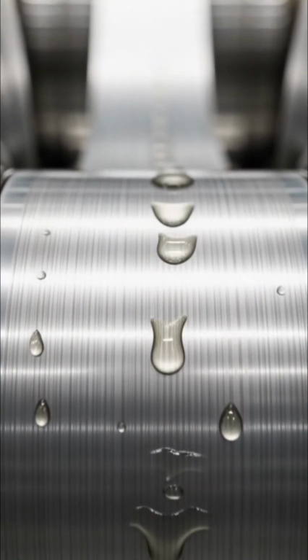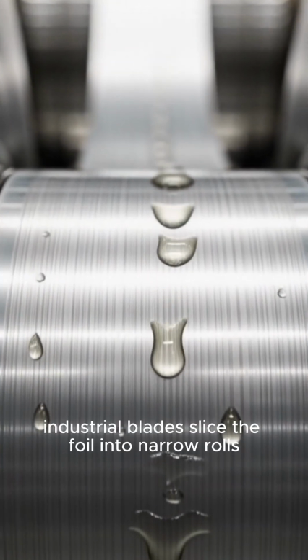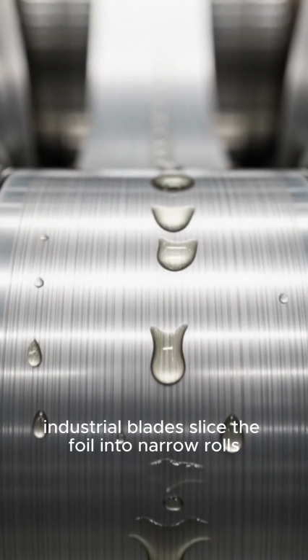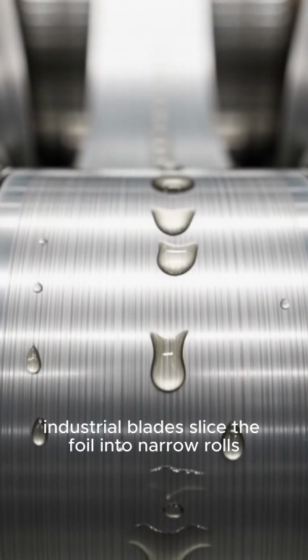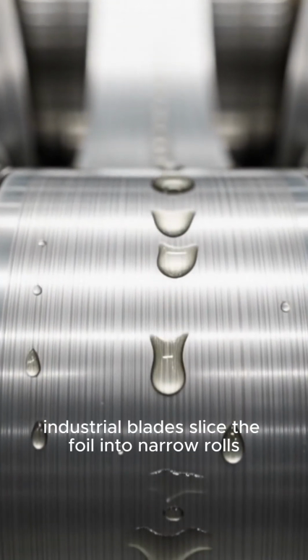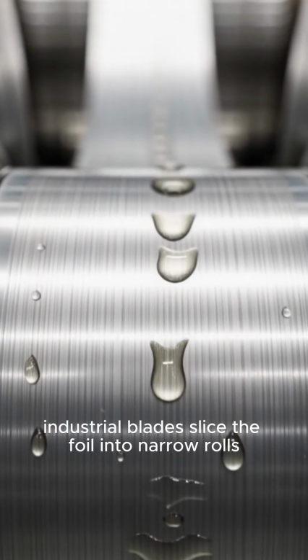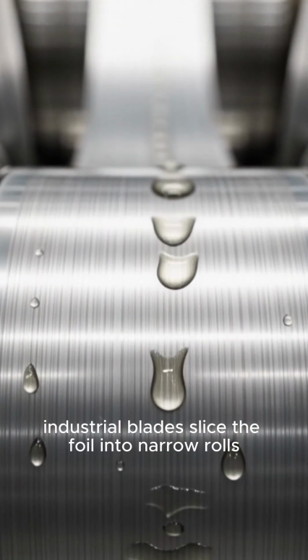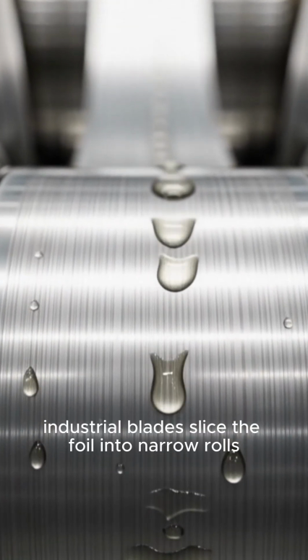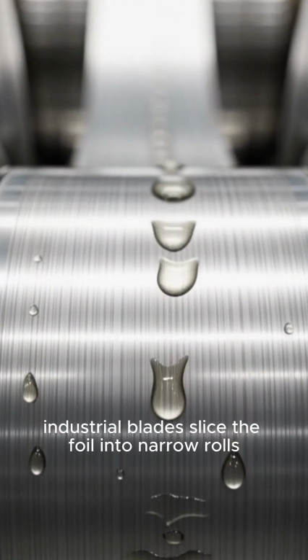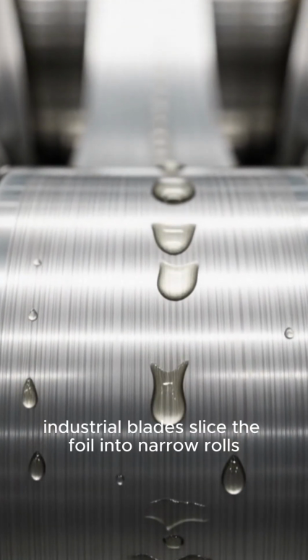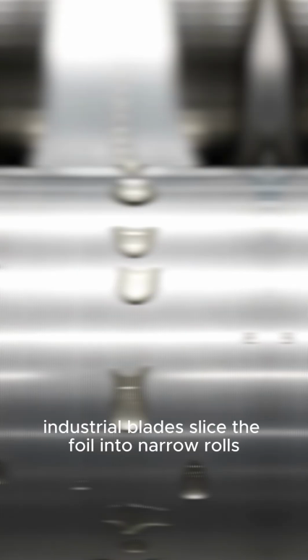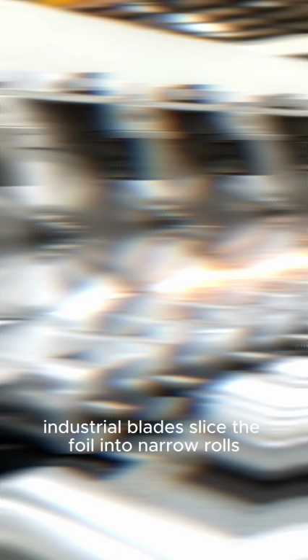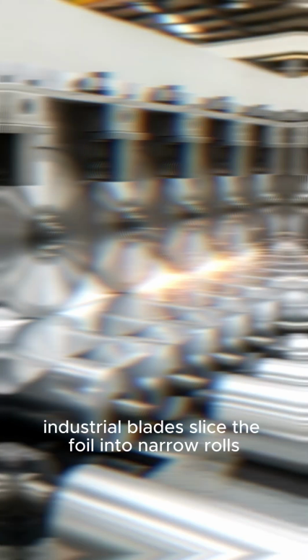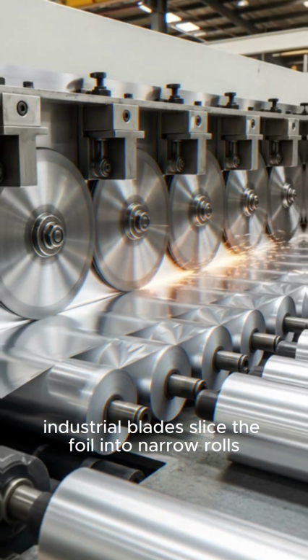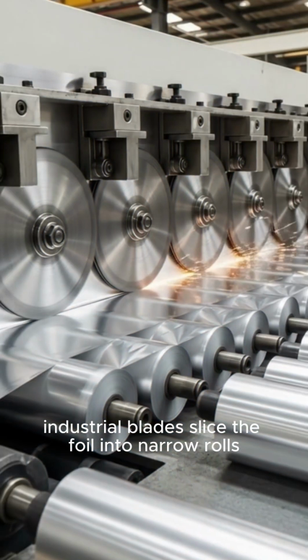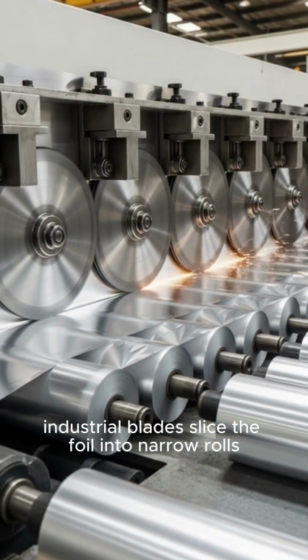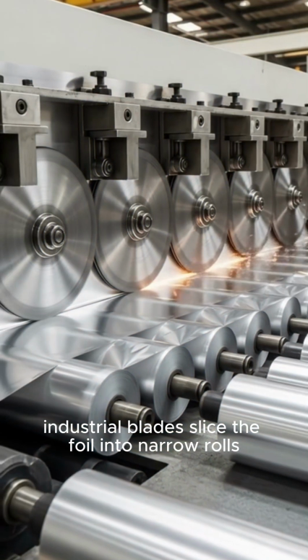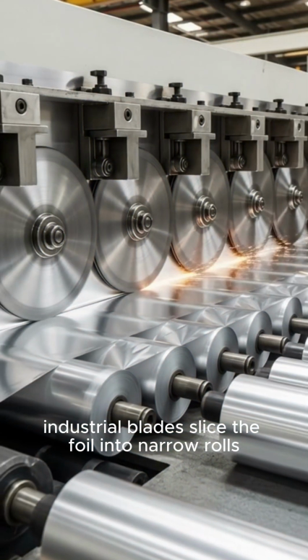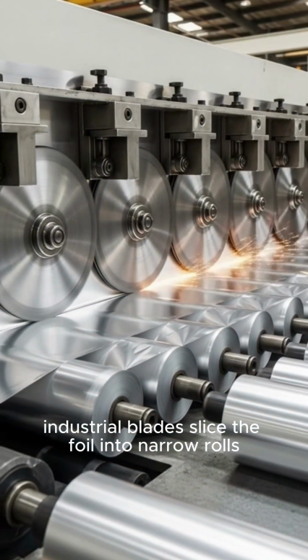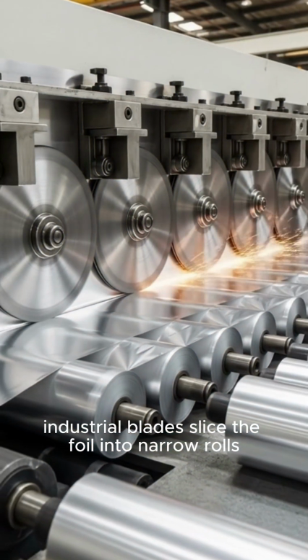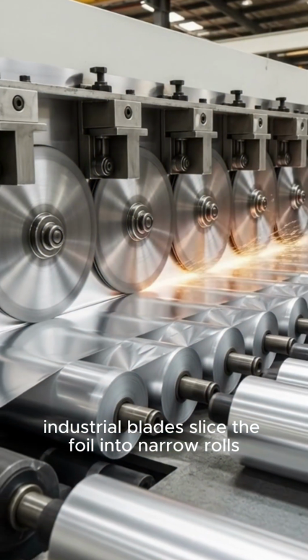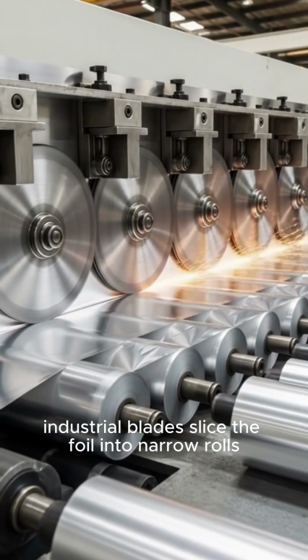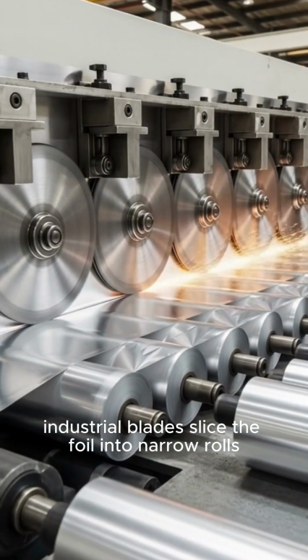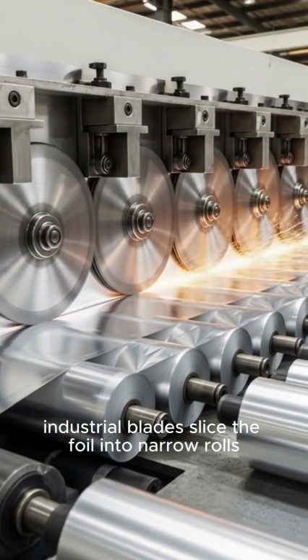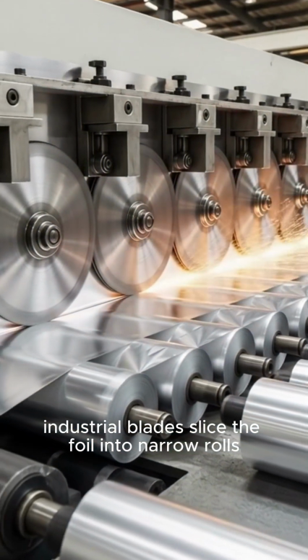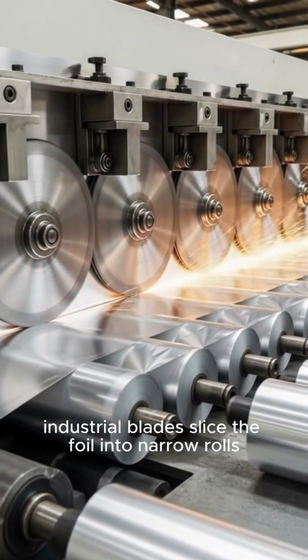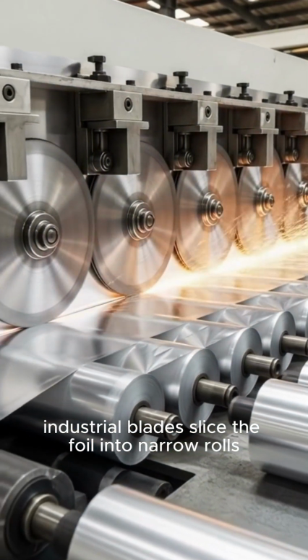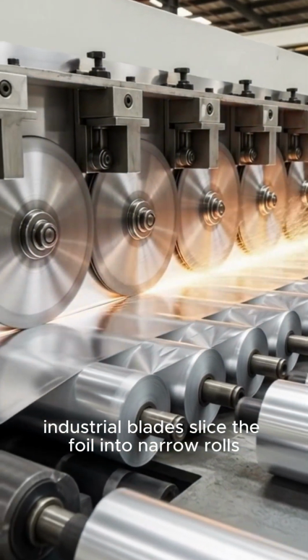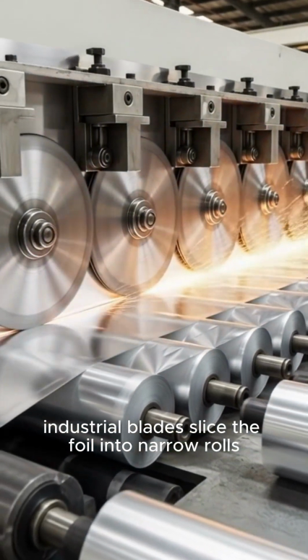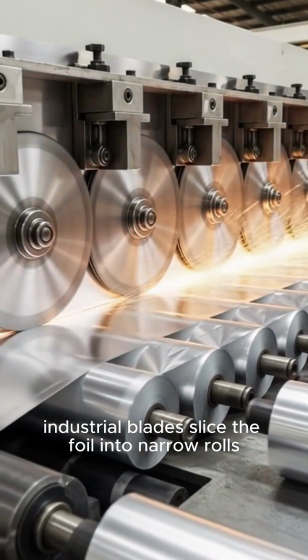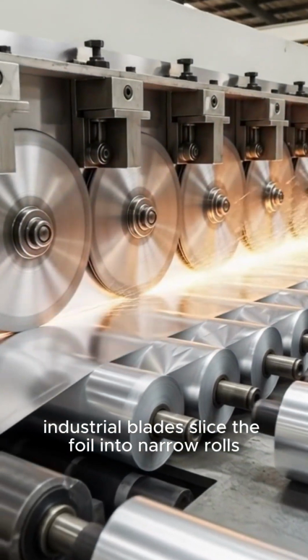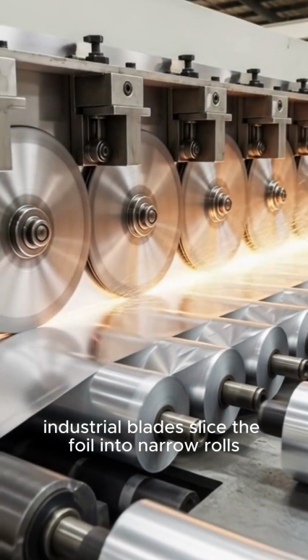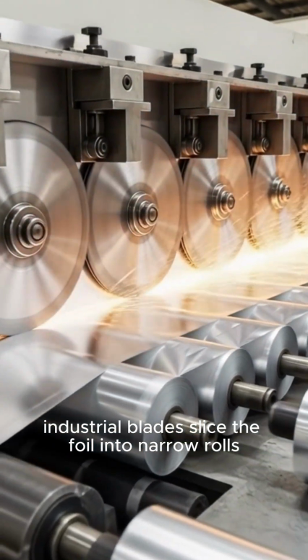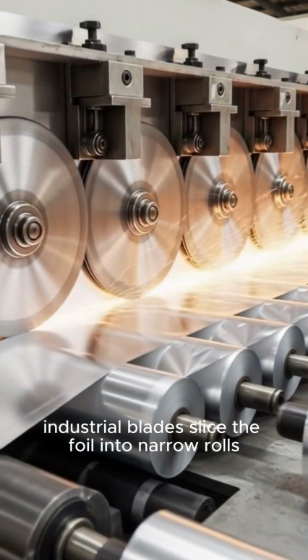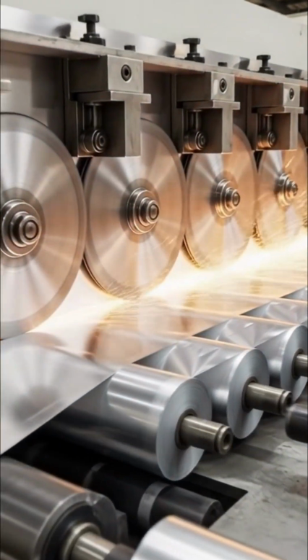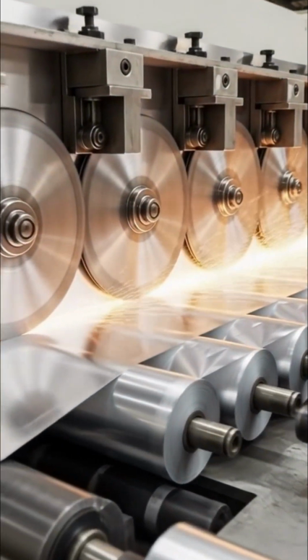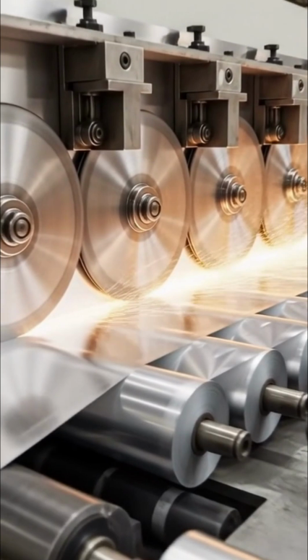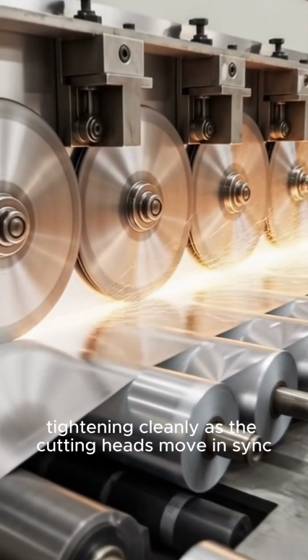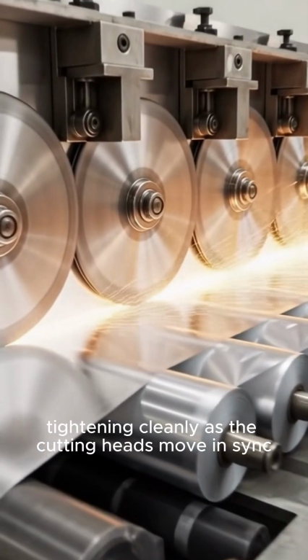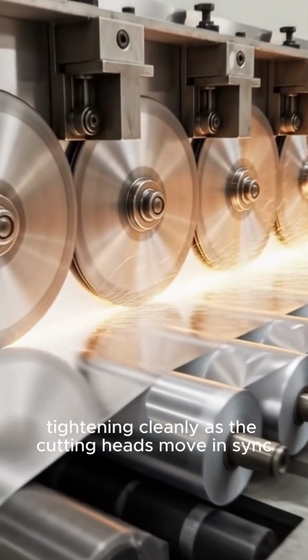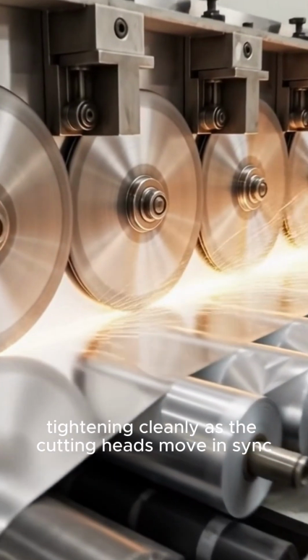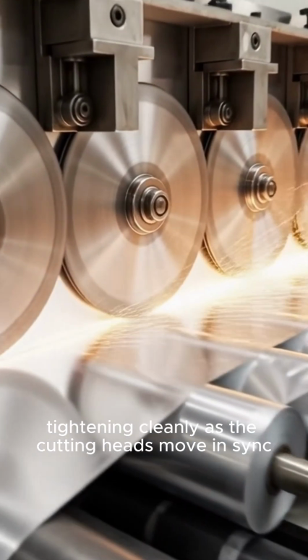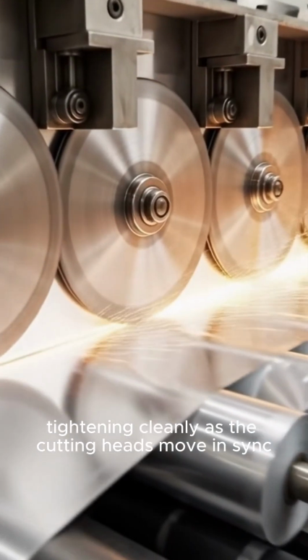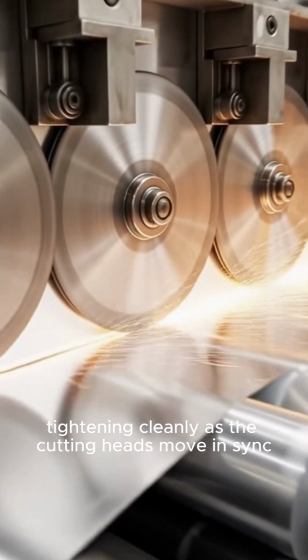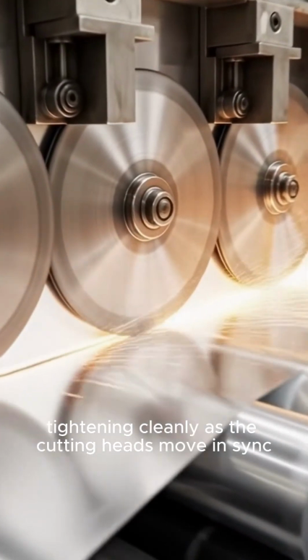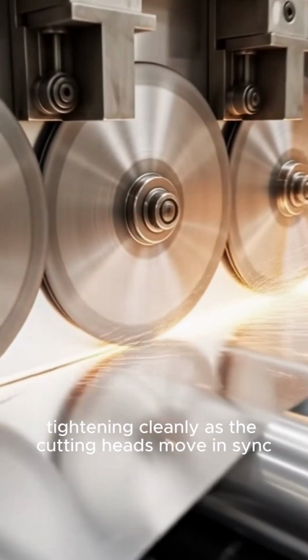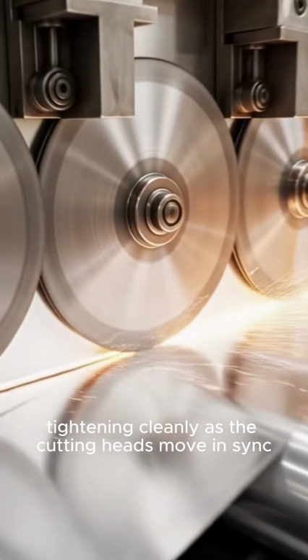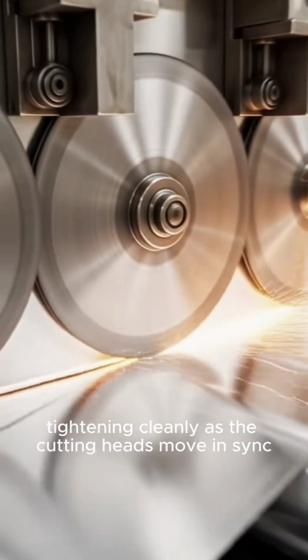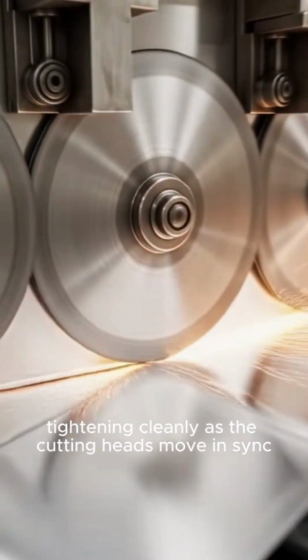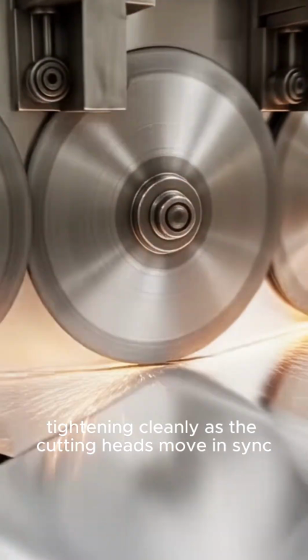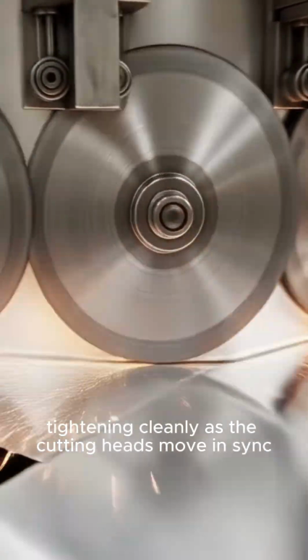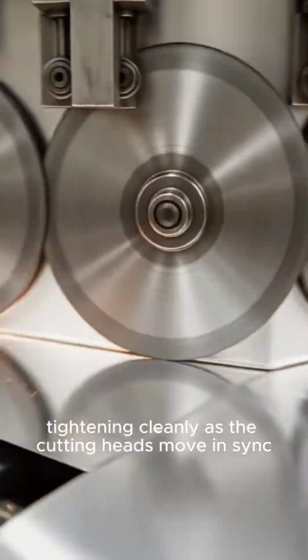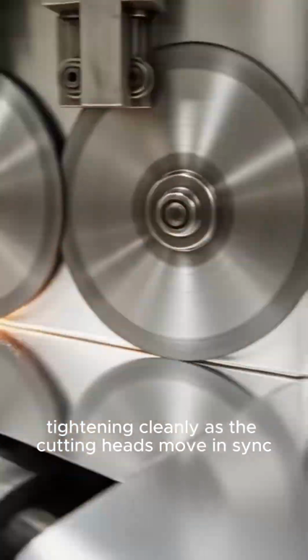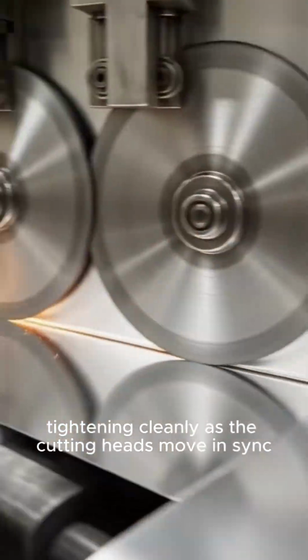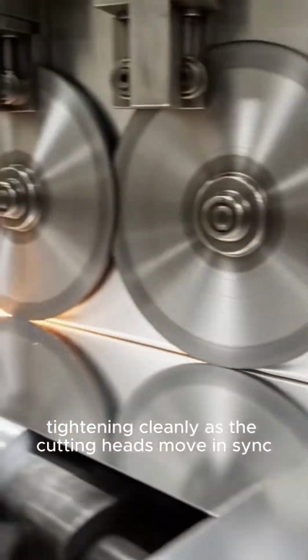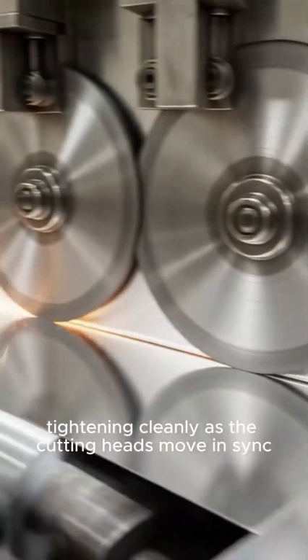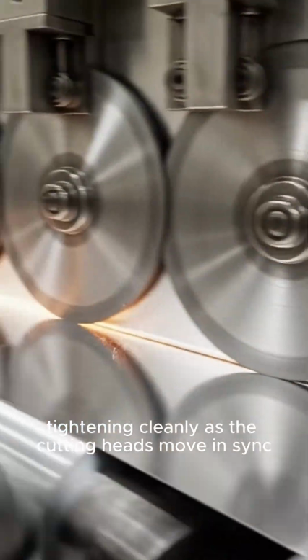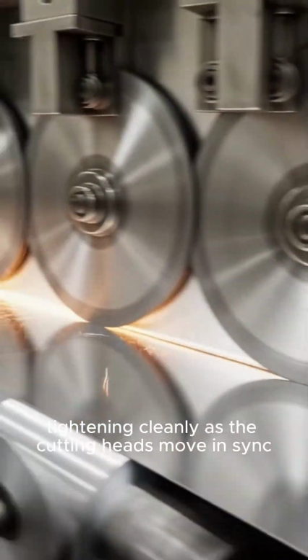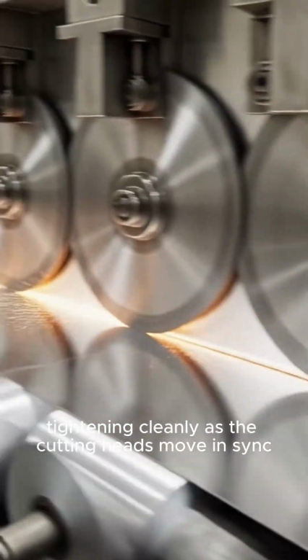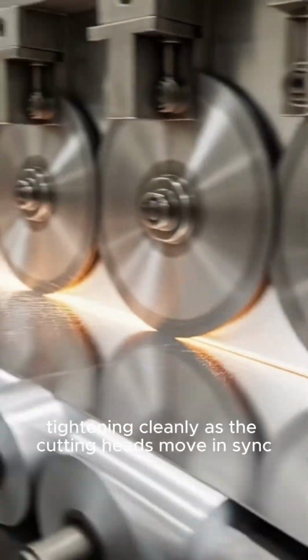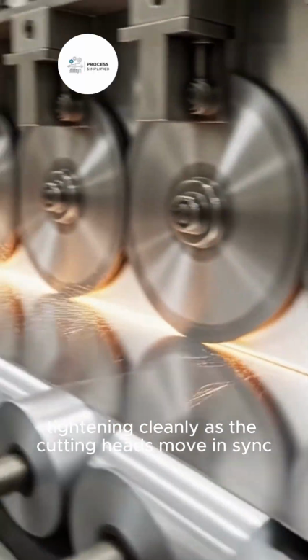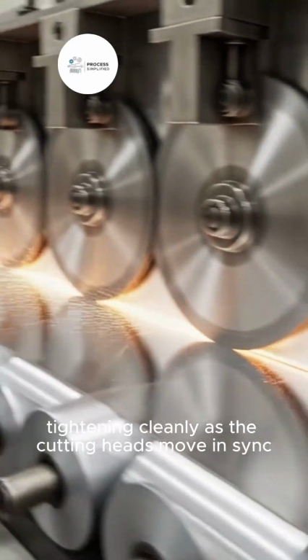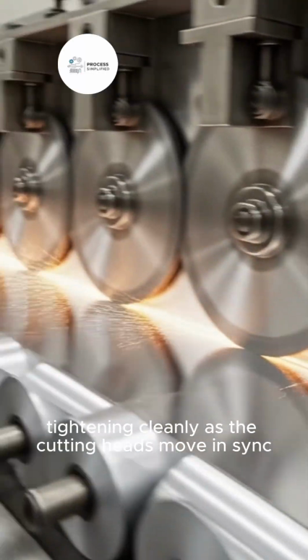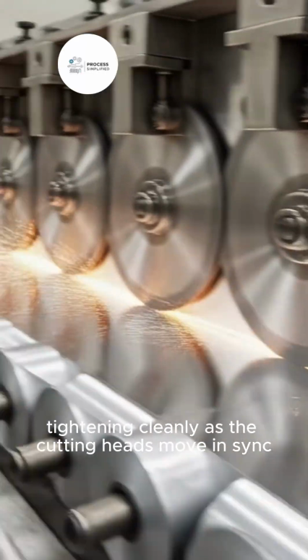Industrial blades slice the foil into narrow rolls, tightening cleanly as the cutting heads move in sync.